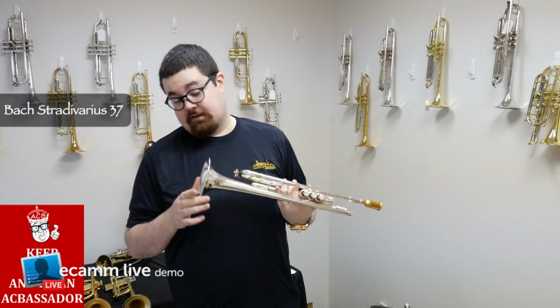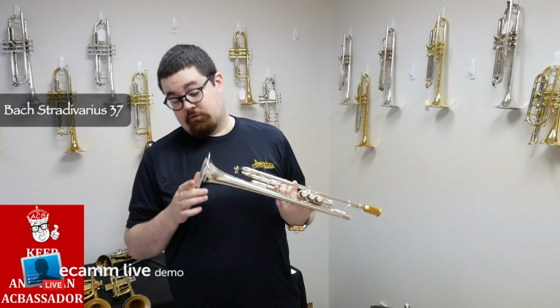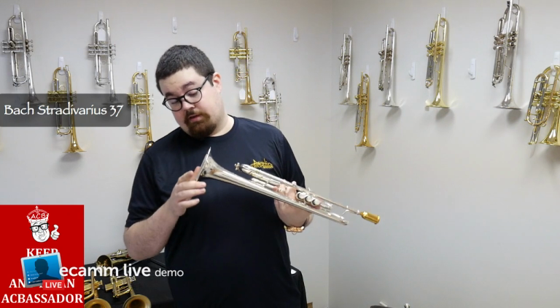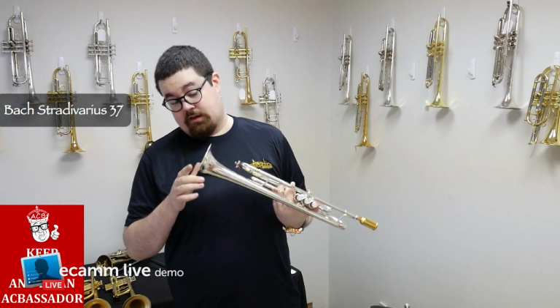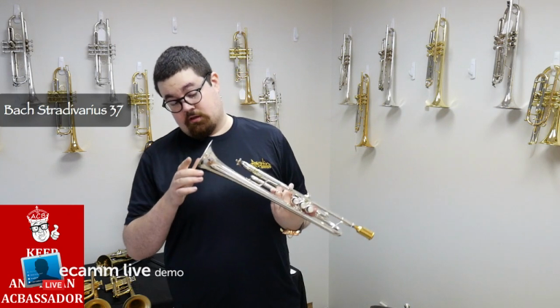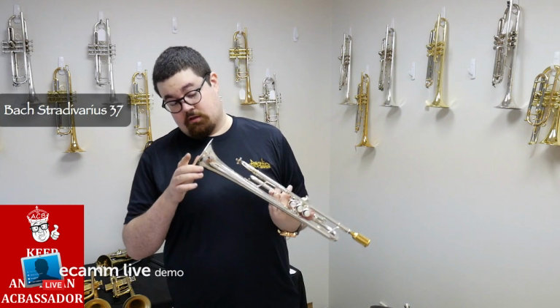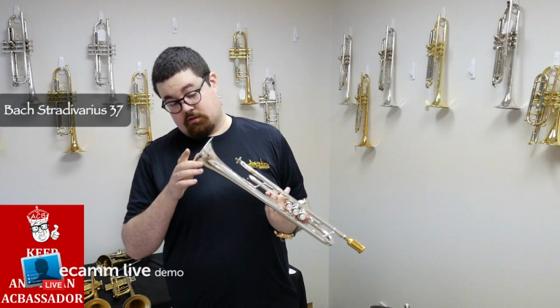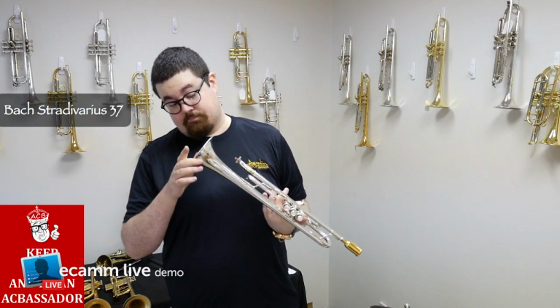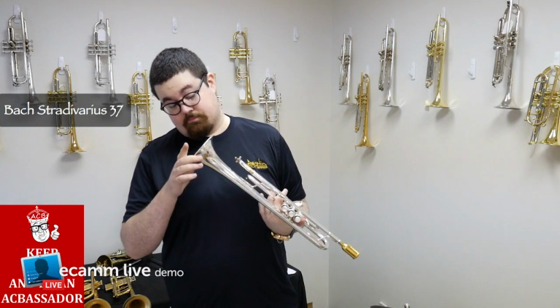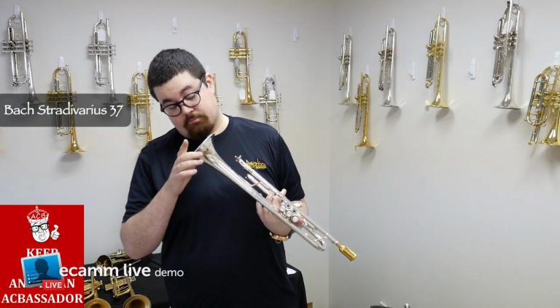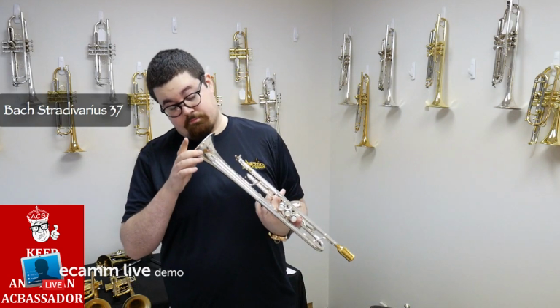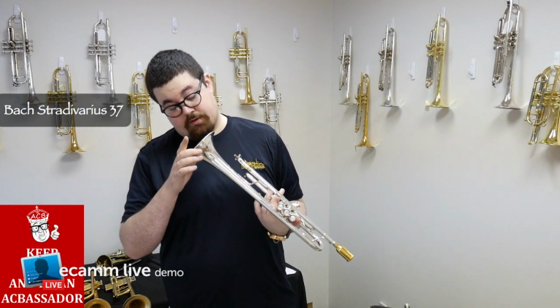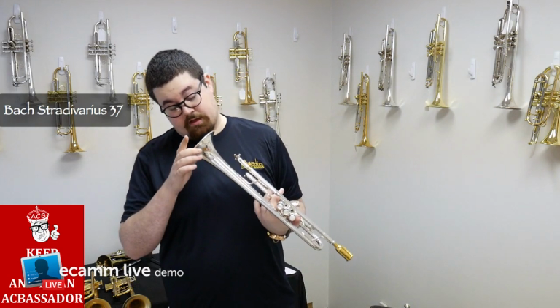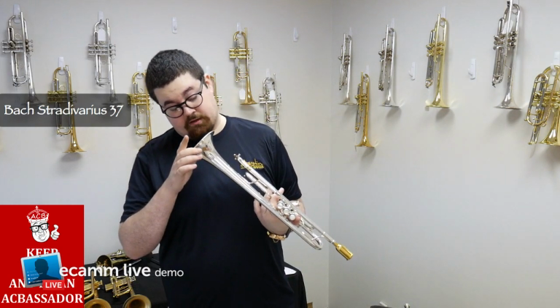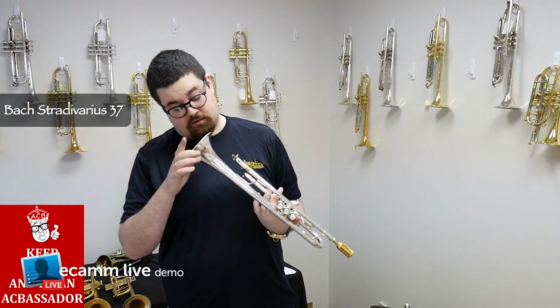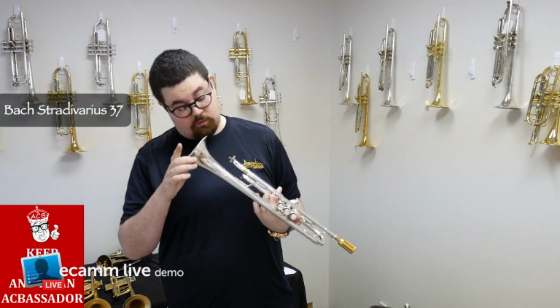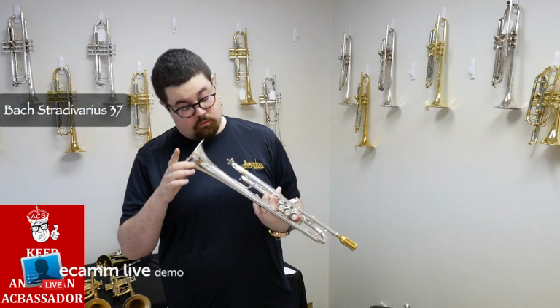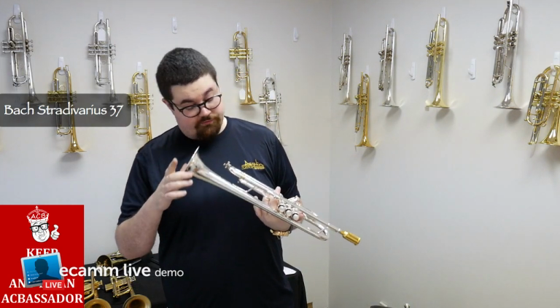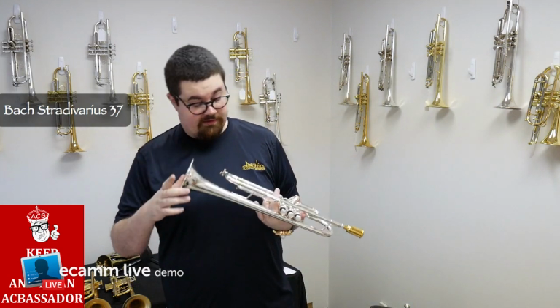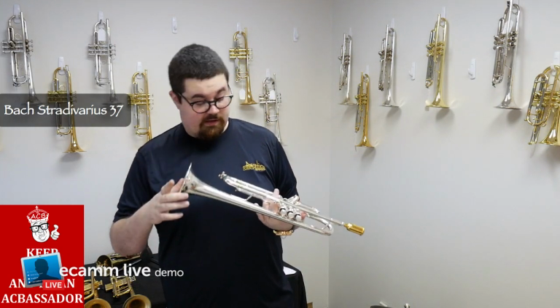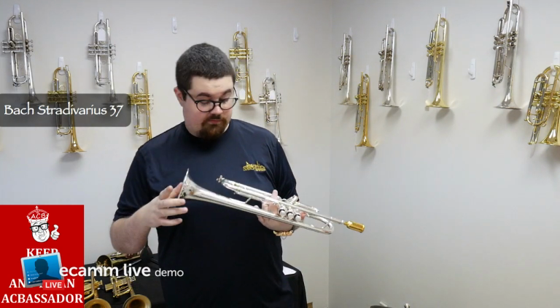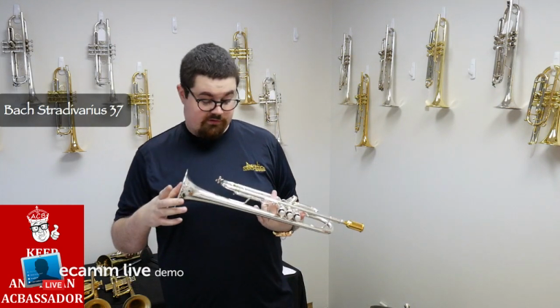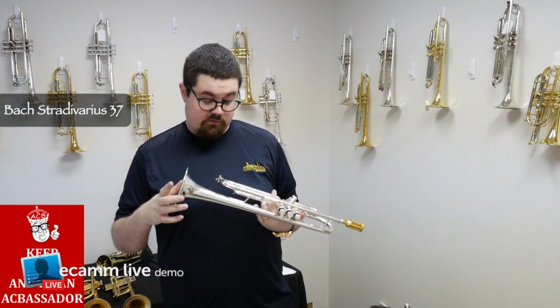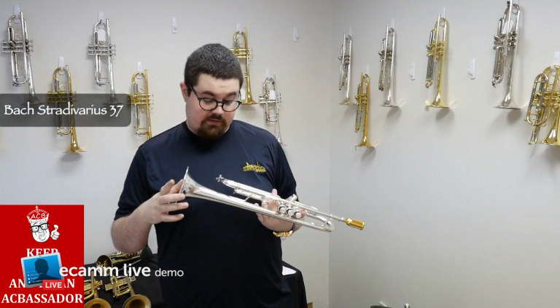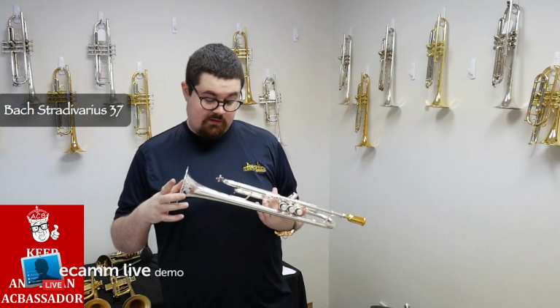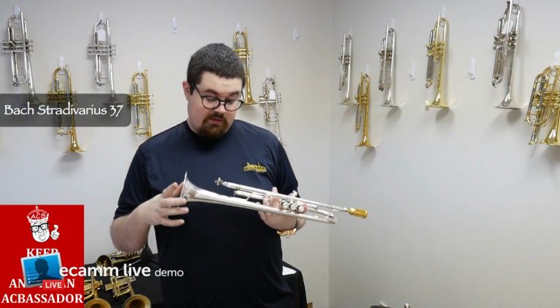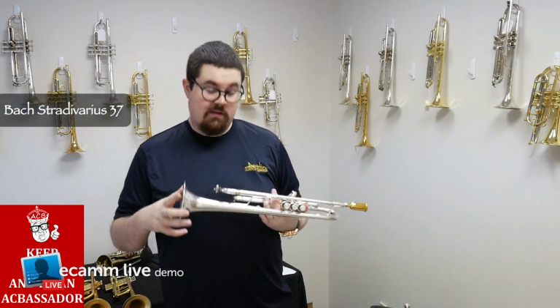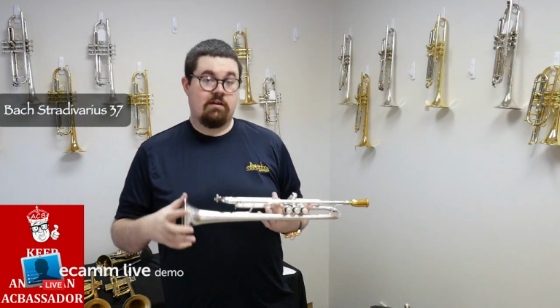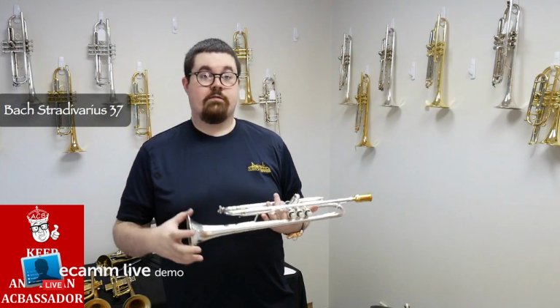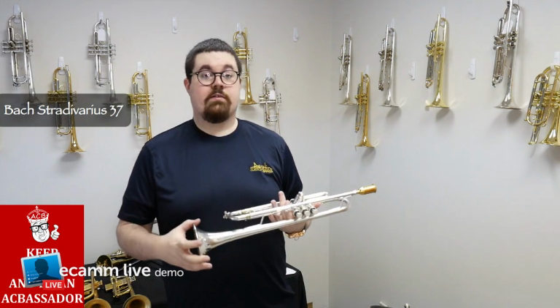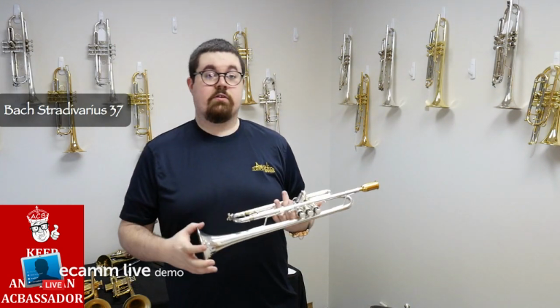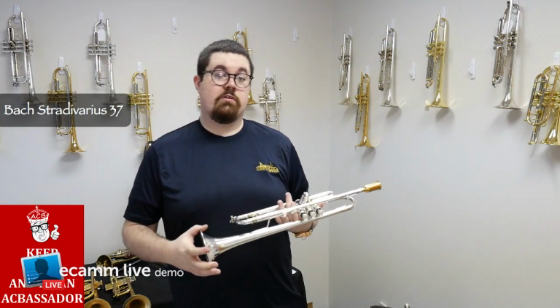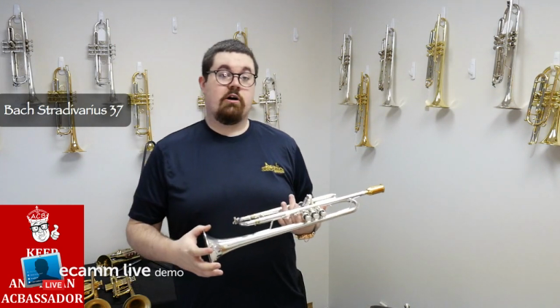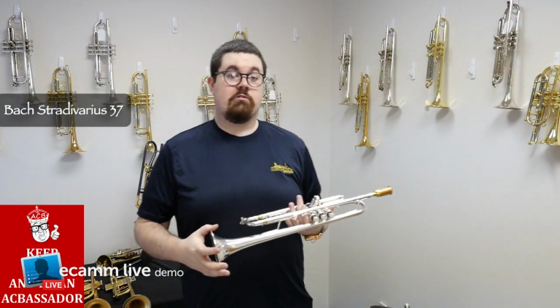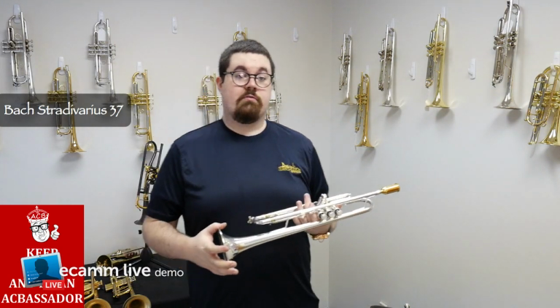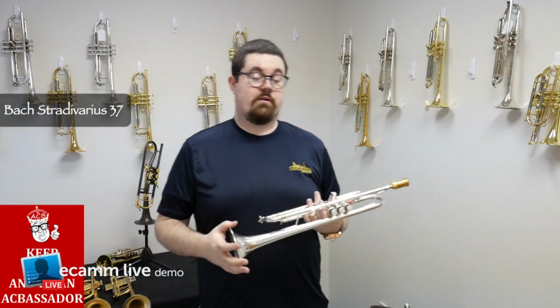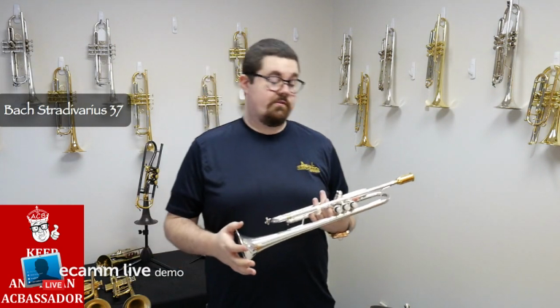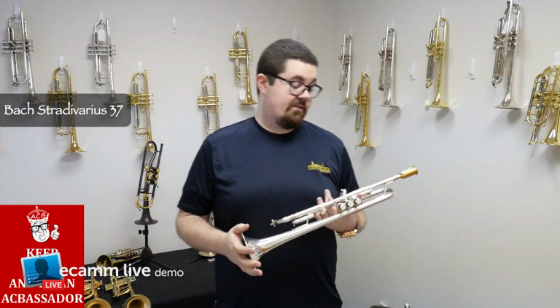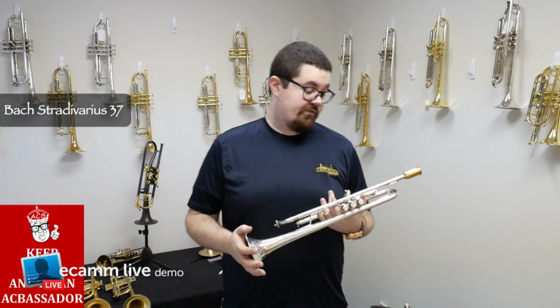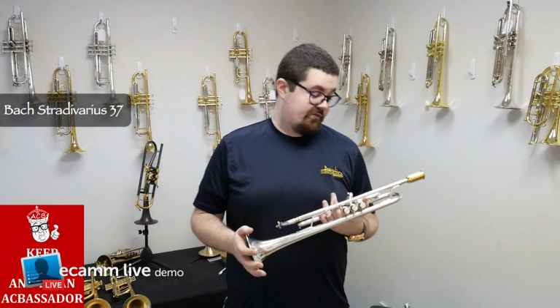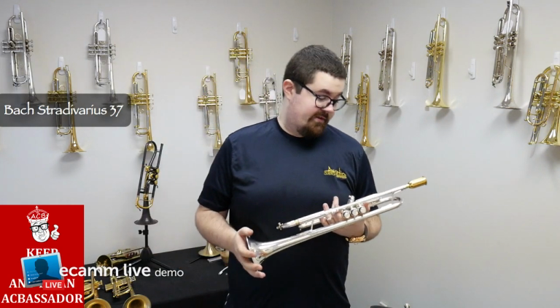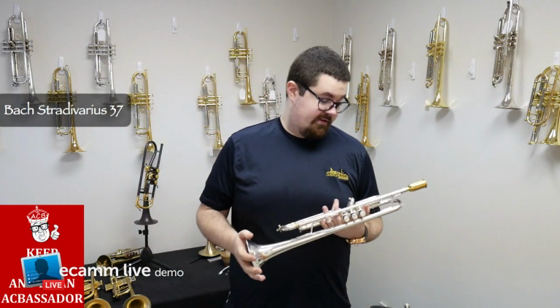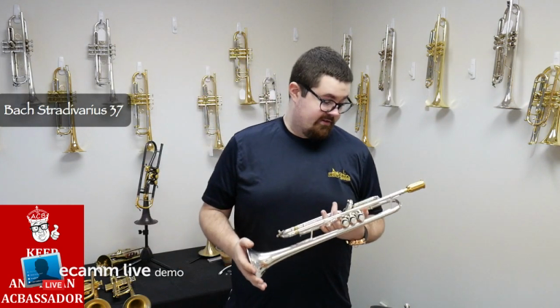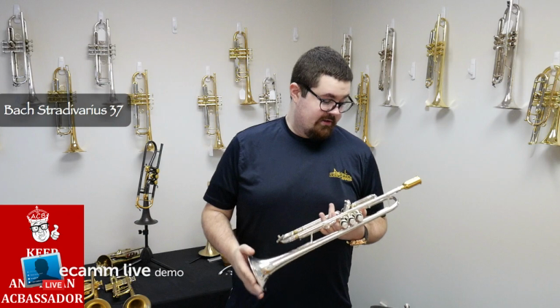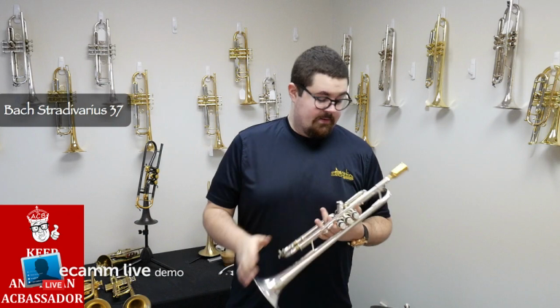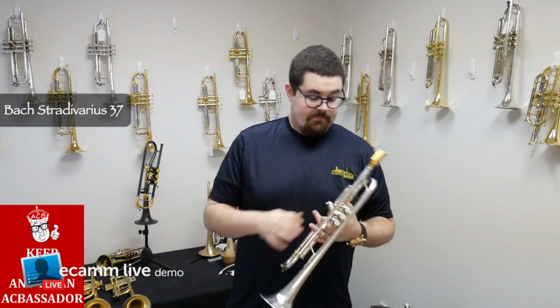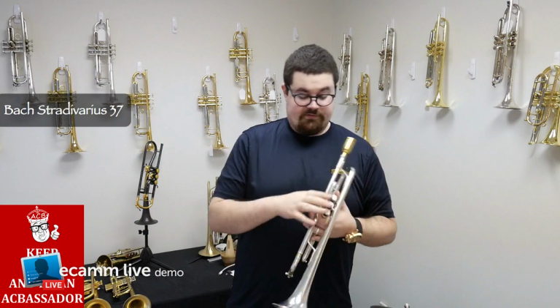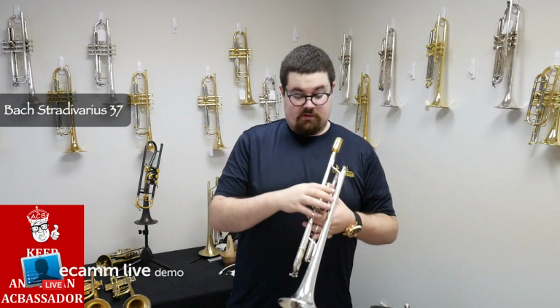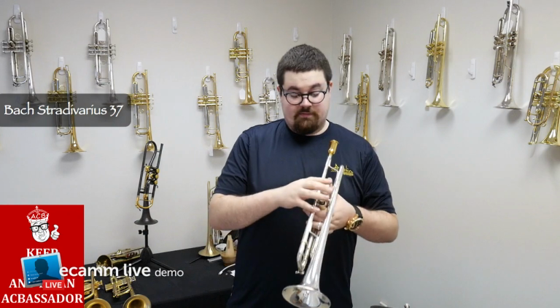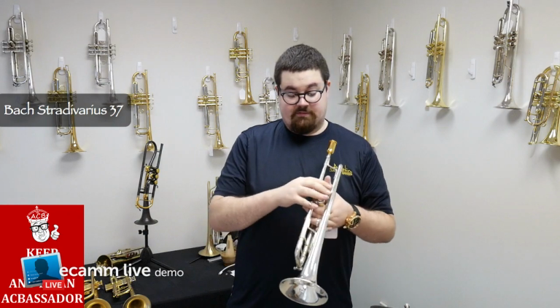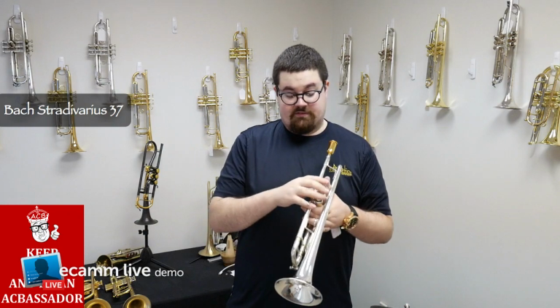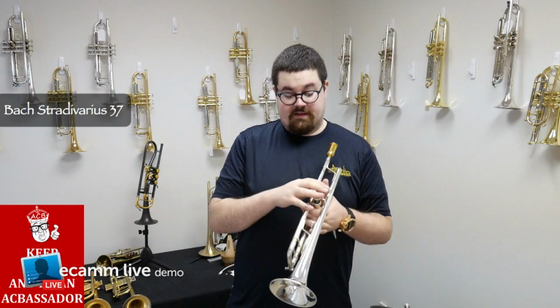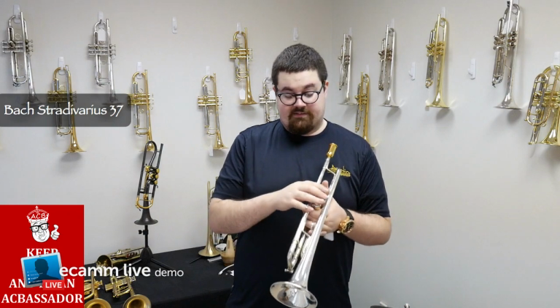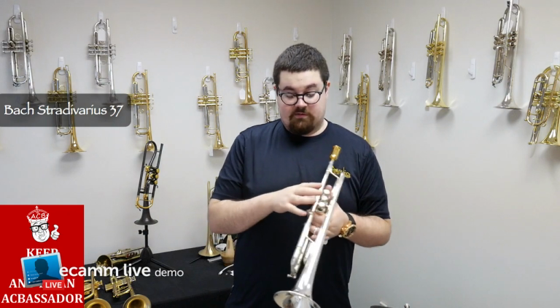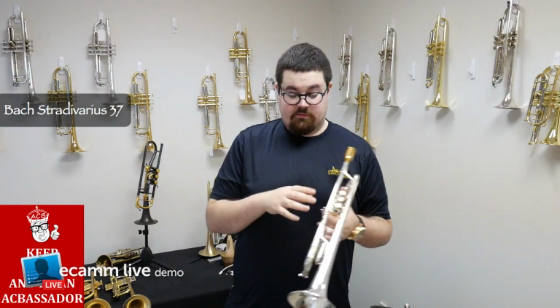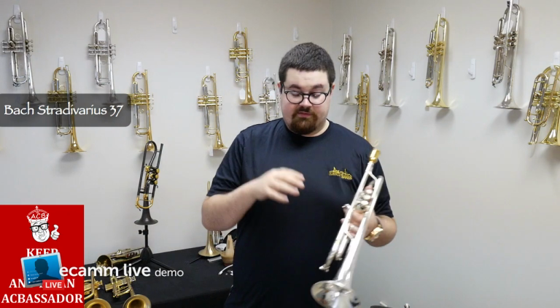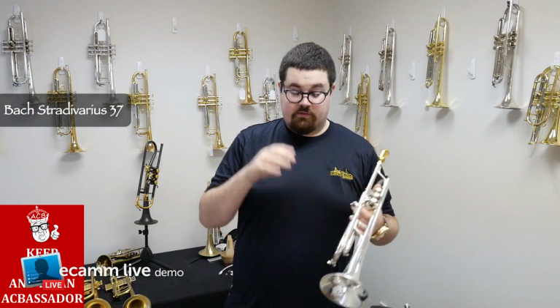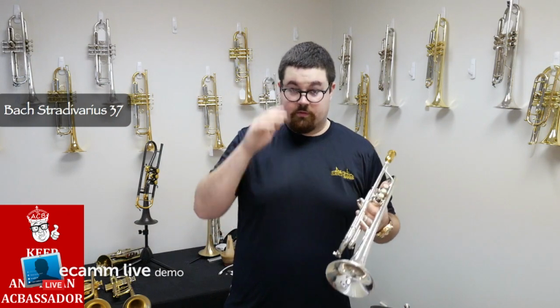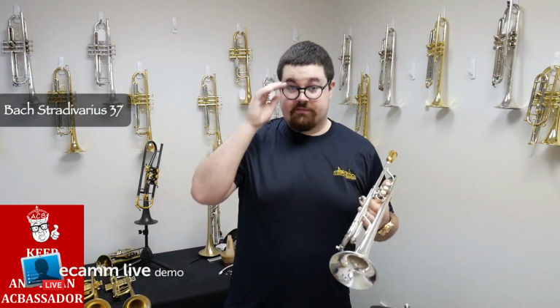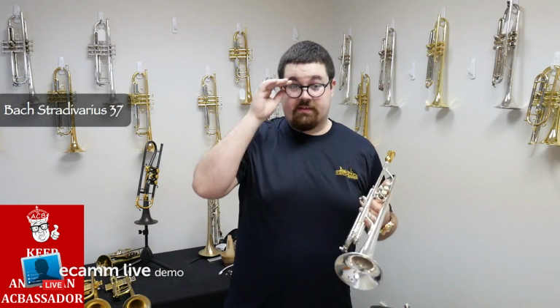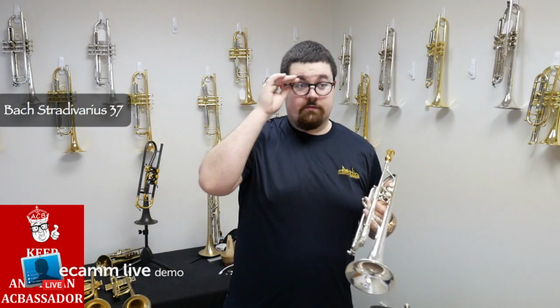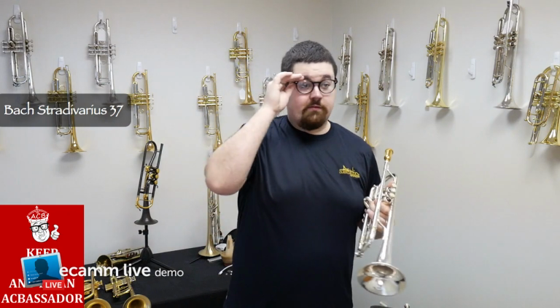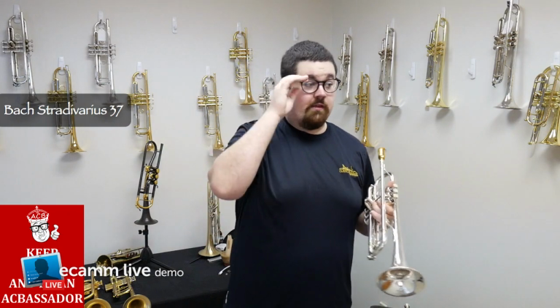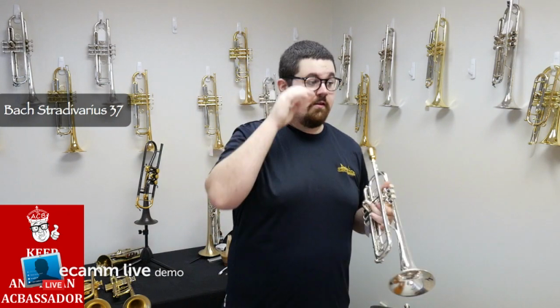It has that great Bach core sound to it — a very good all-around instrument. So I'm going to let you guys hear what this horn sounds like.